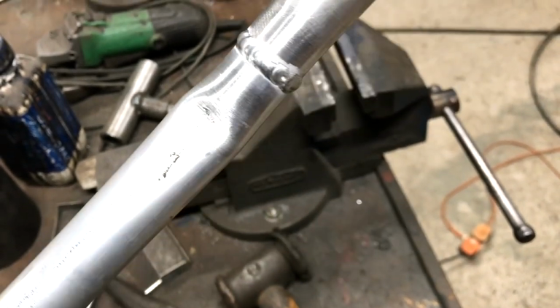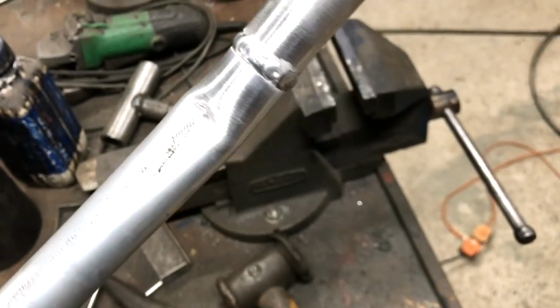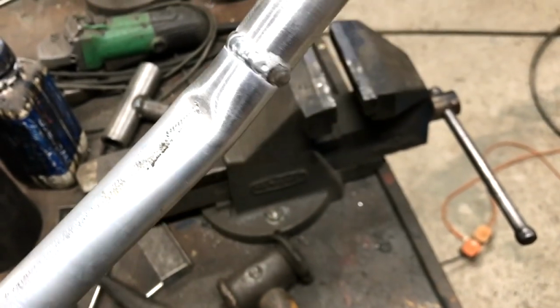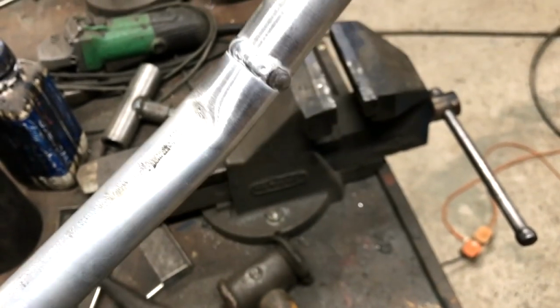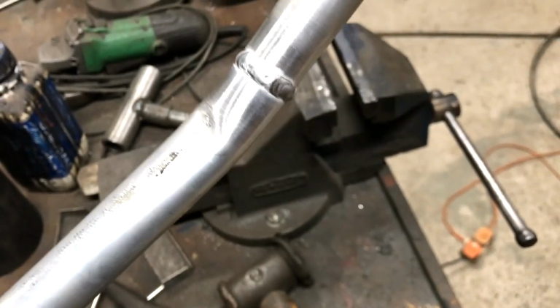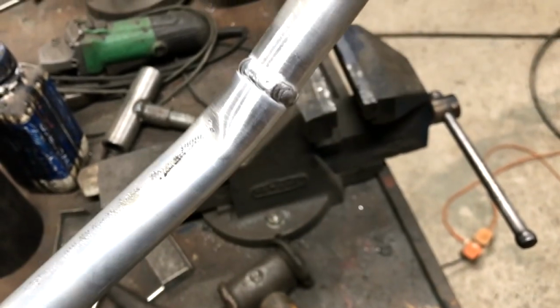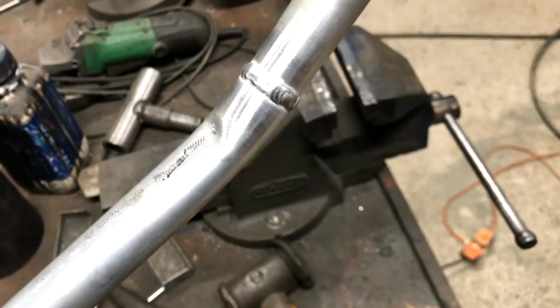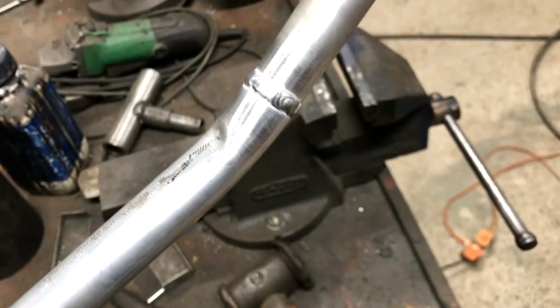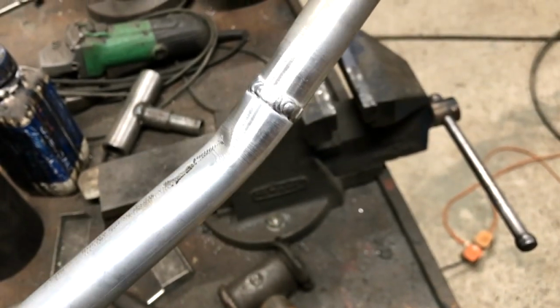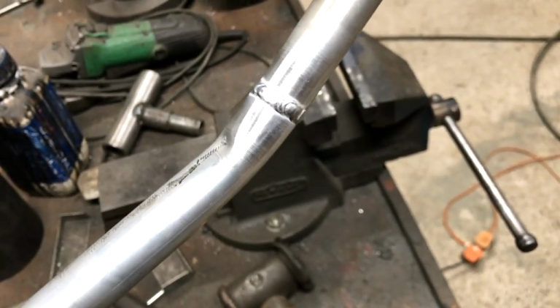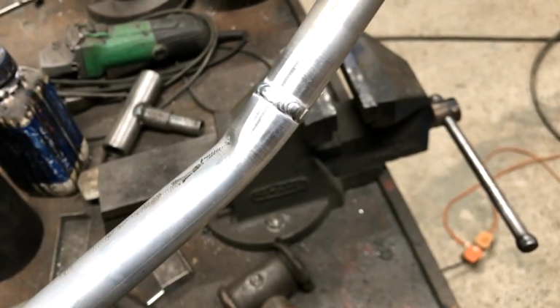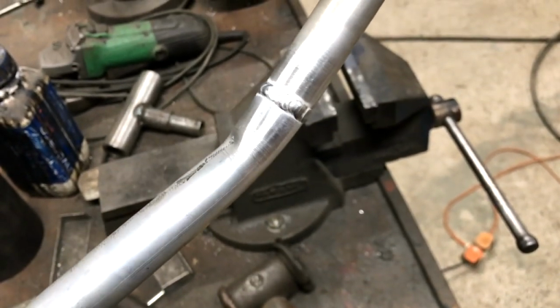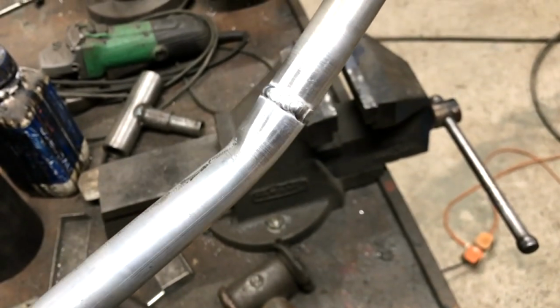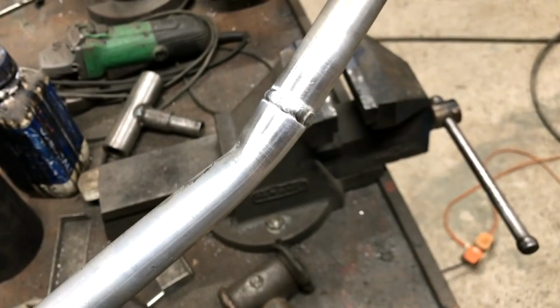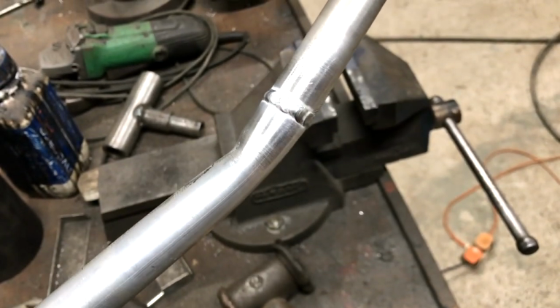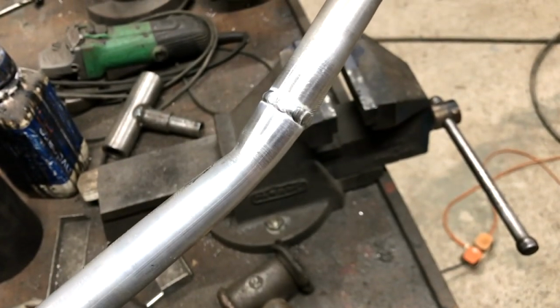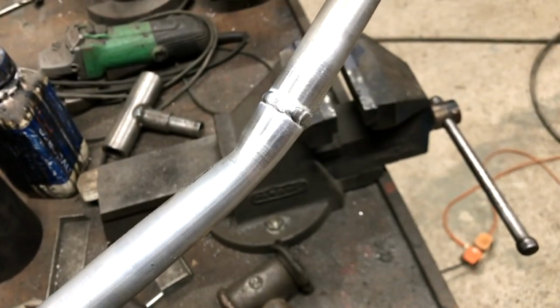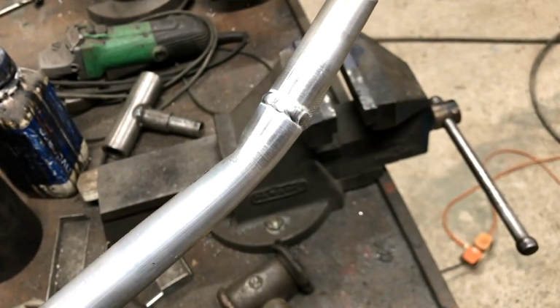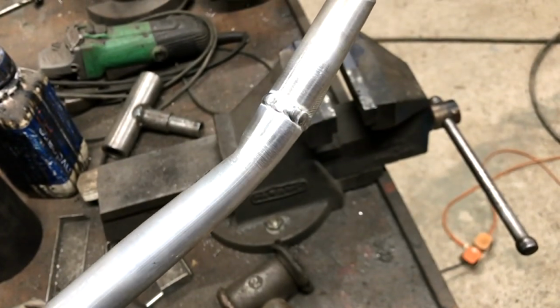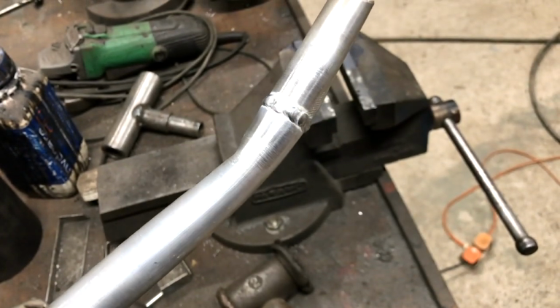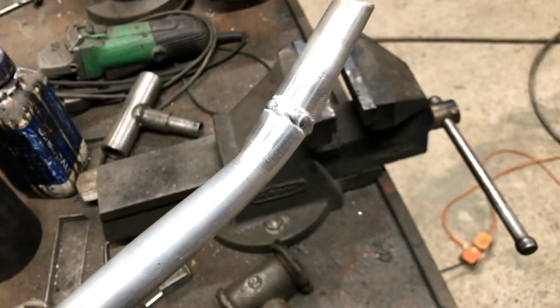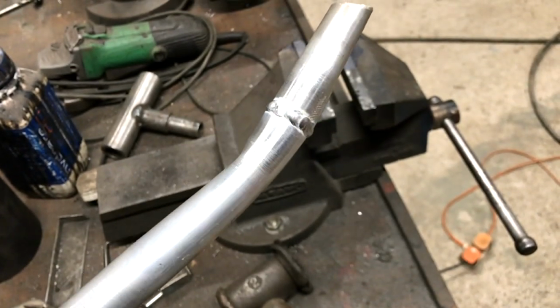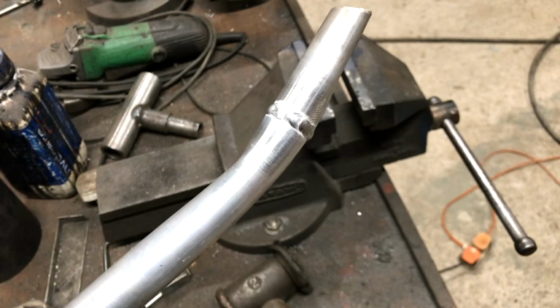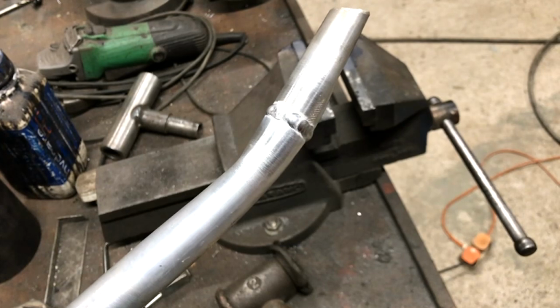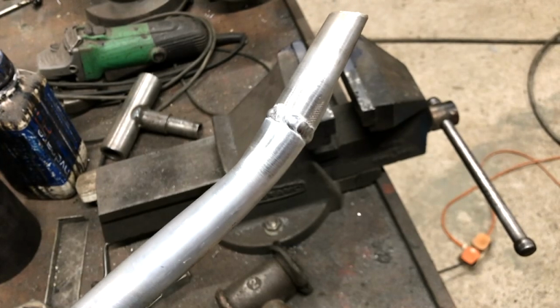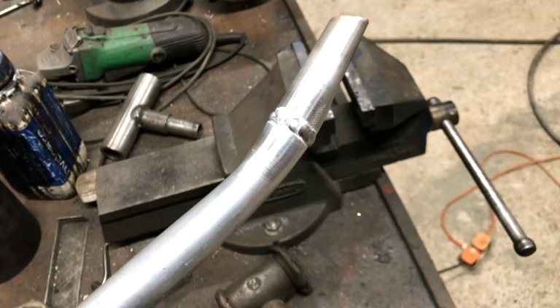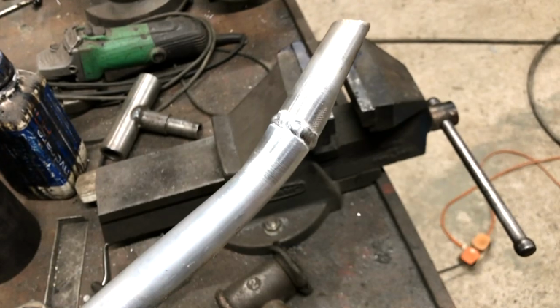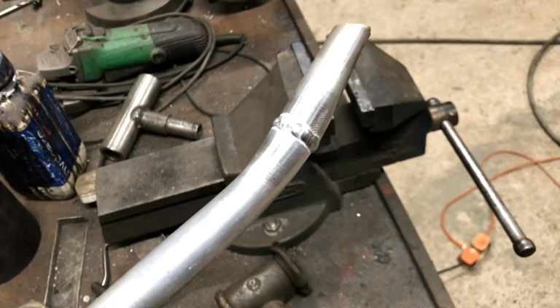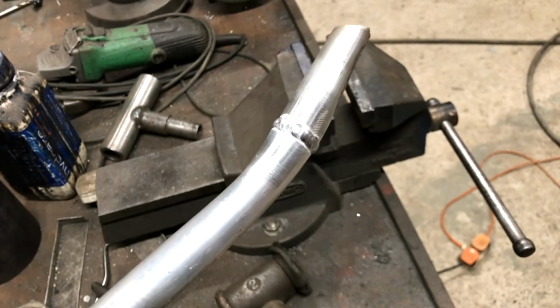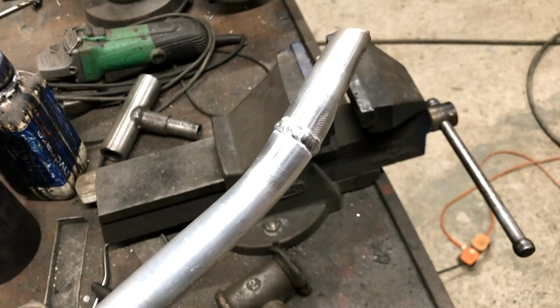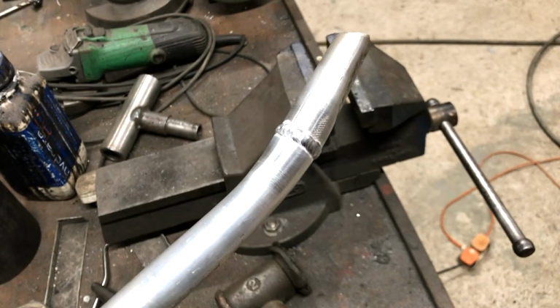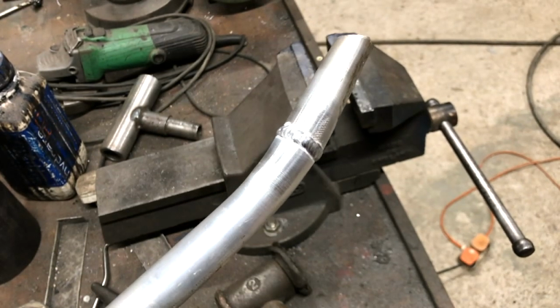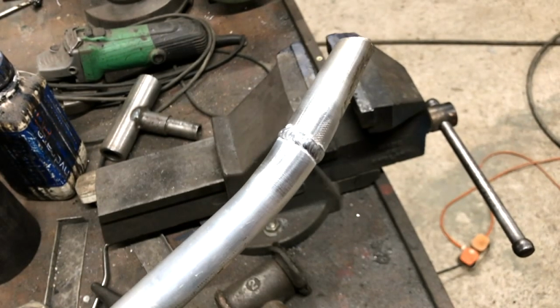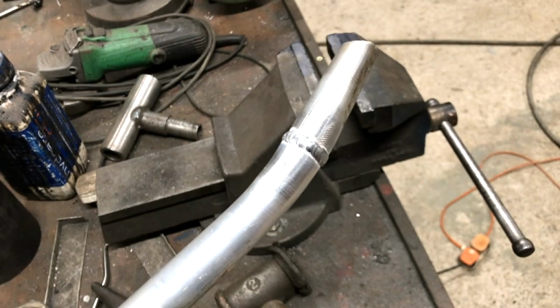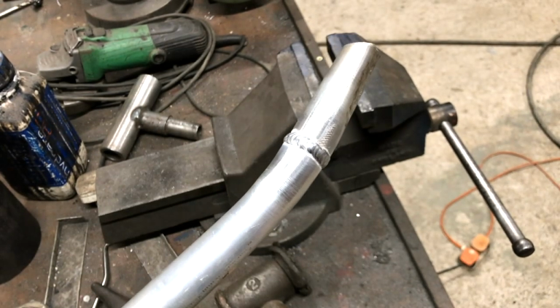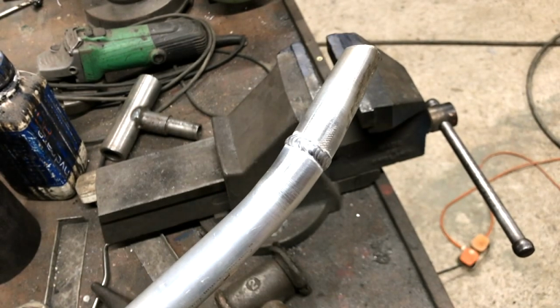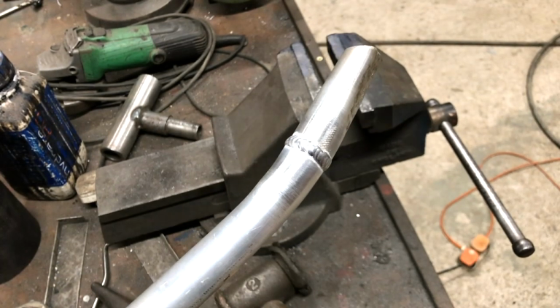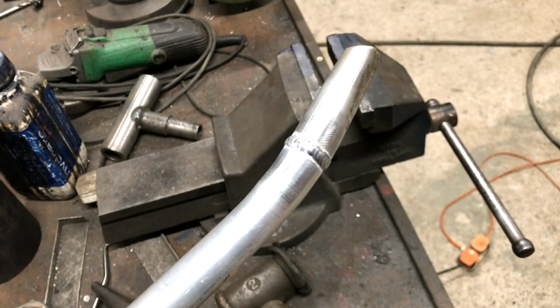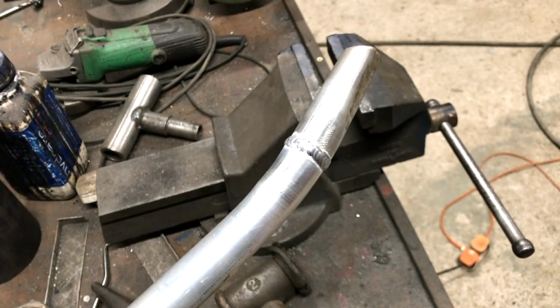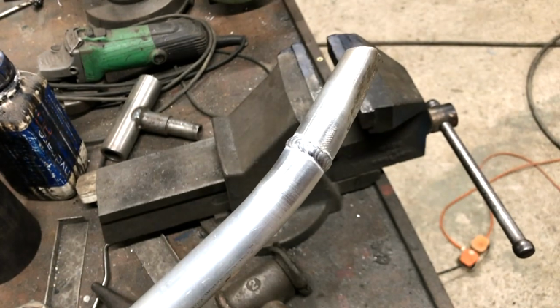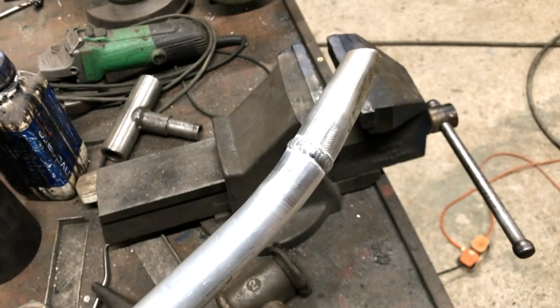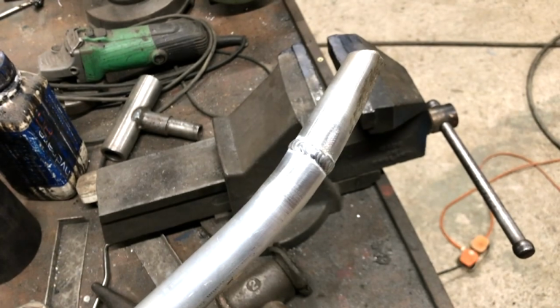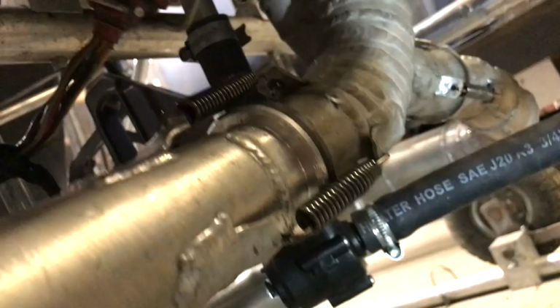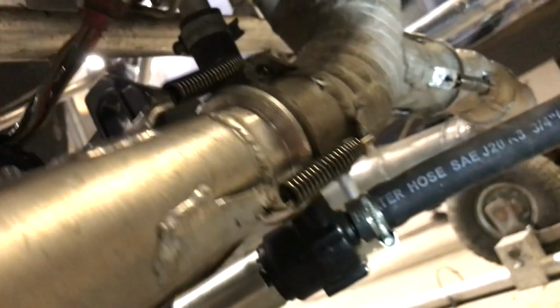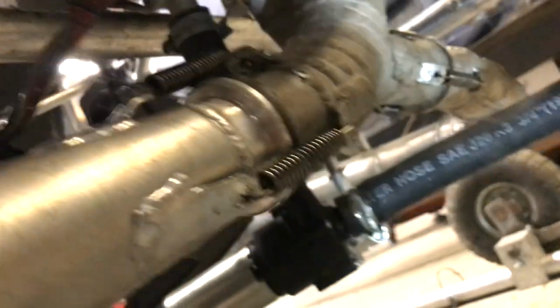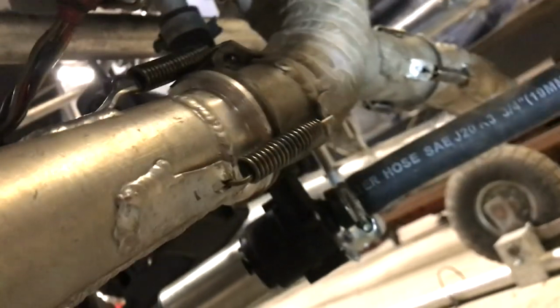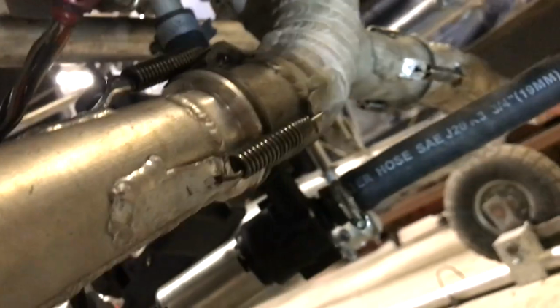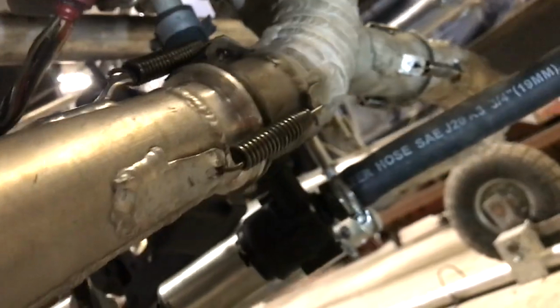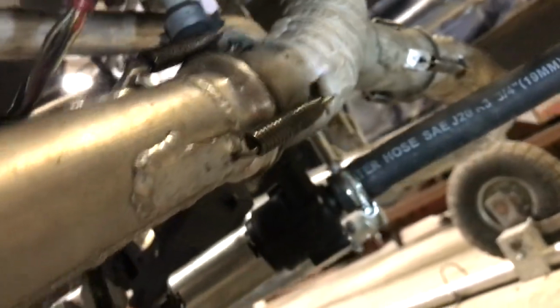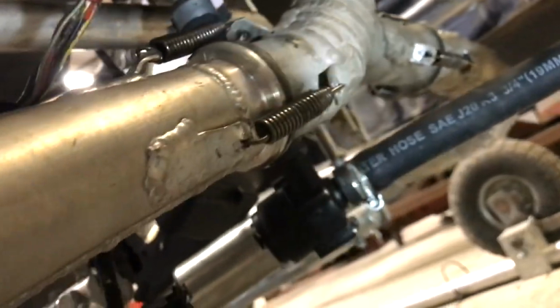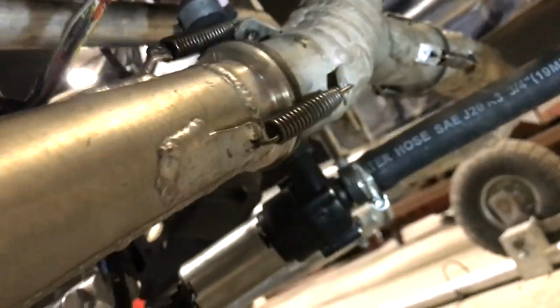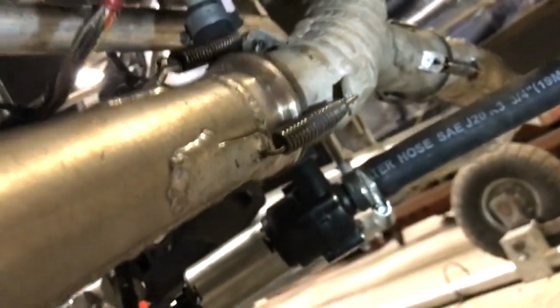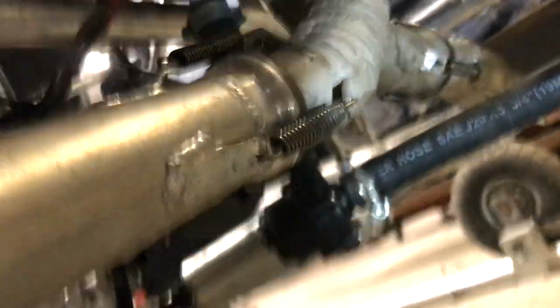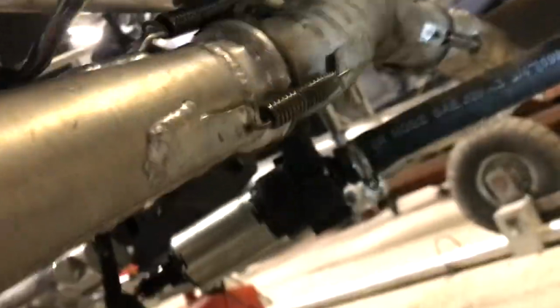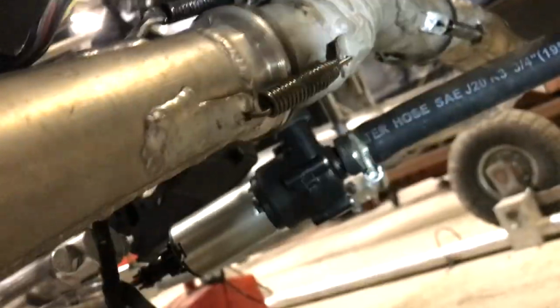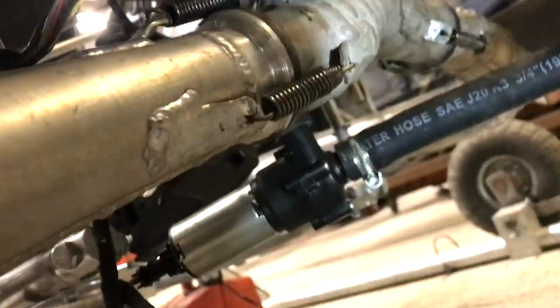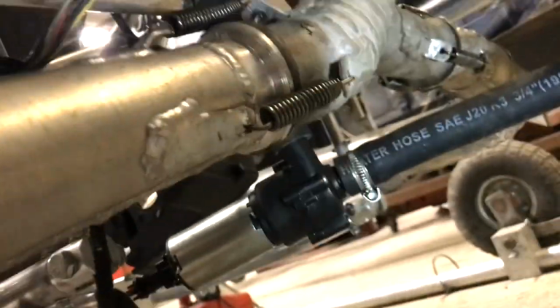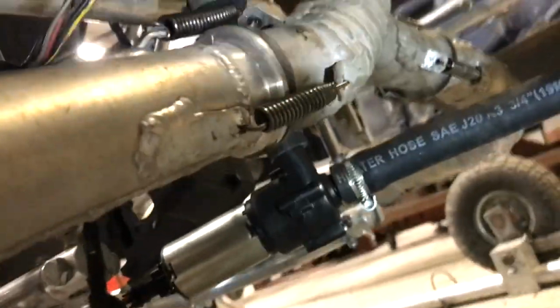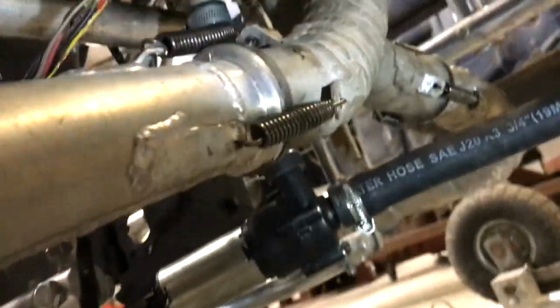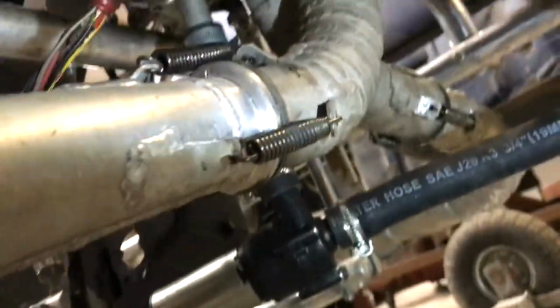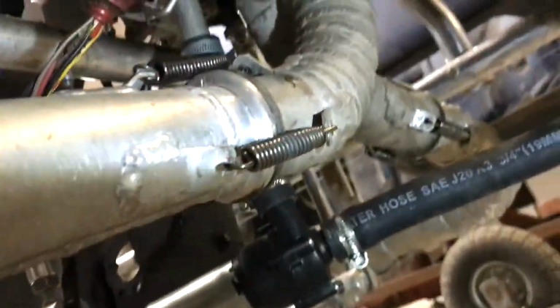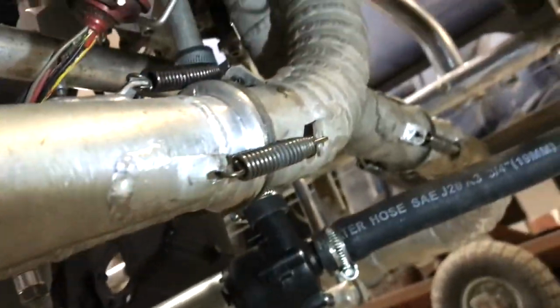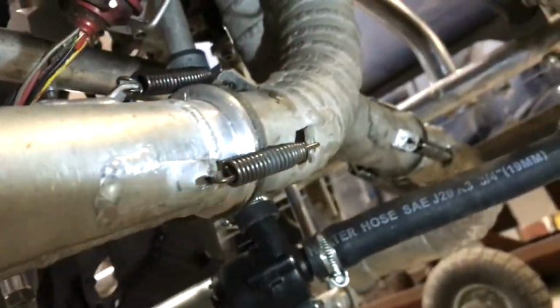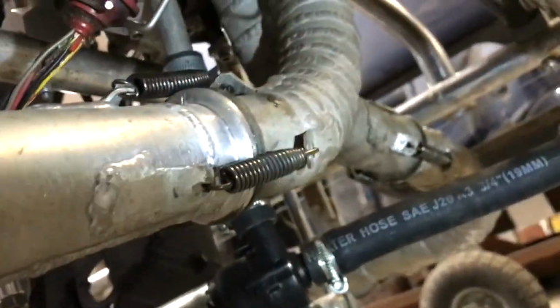I decided to test this part because I was worried about it. There are other parts that also worry me and testing them to destruction would be a good move.